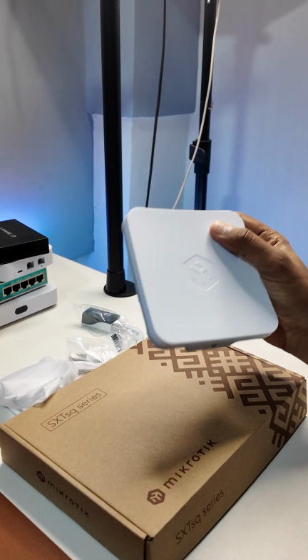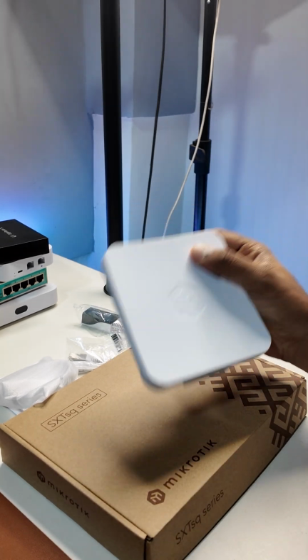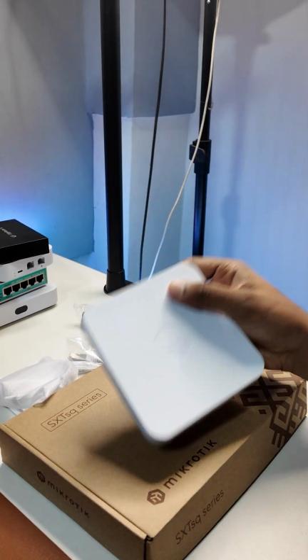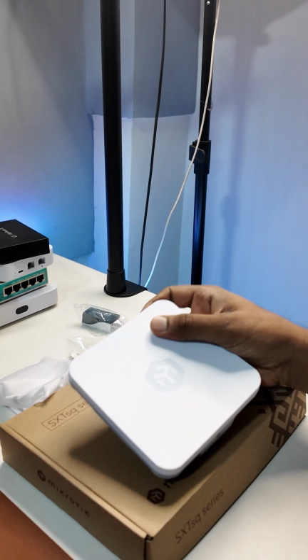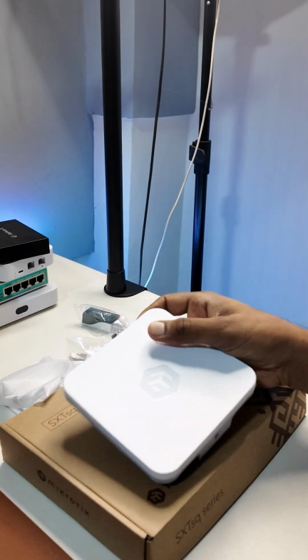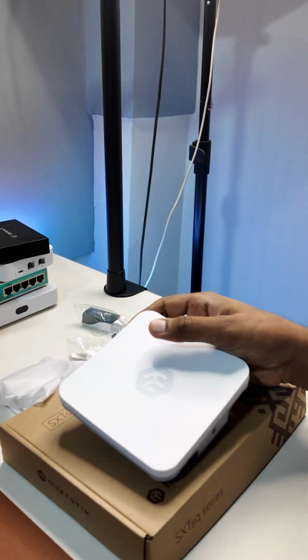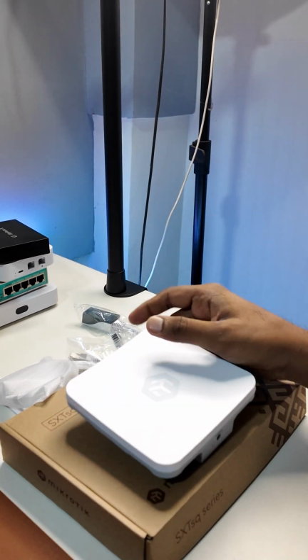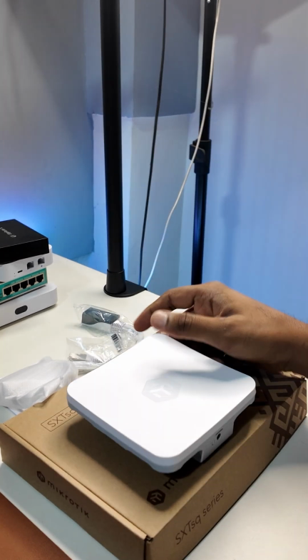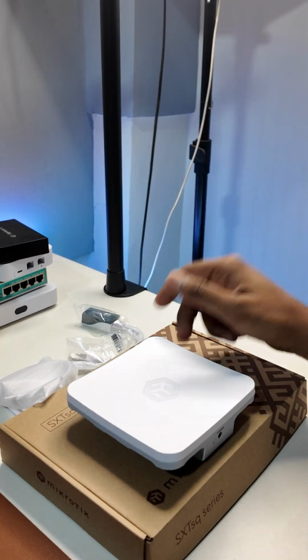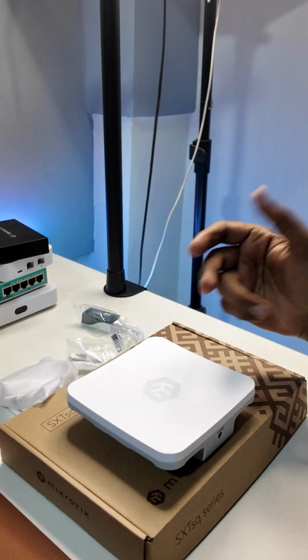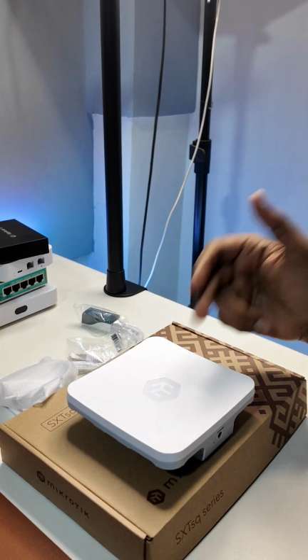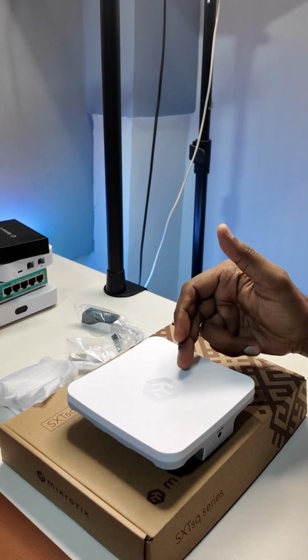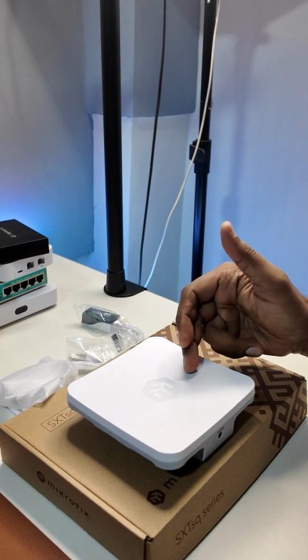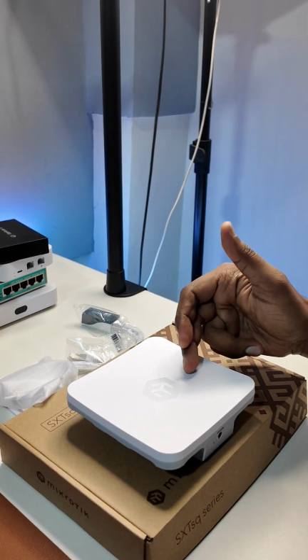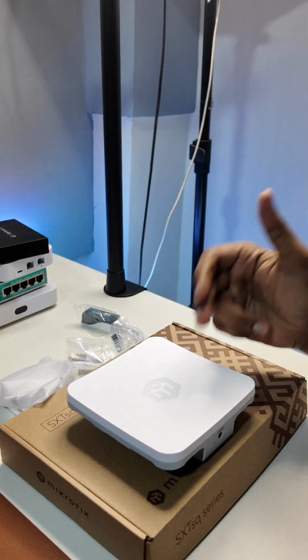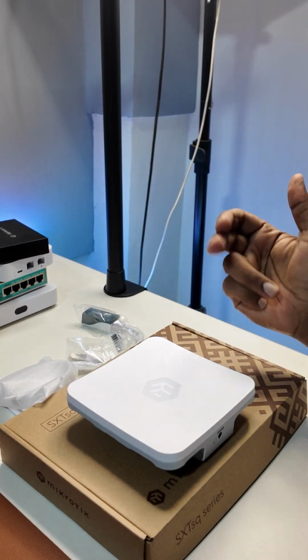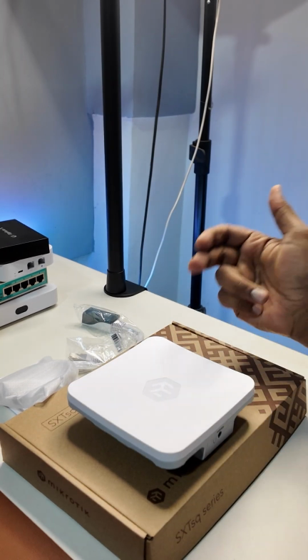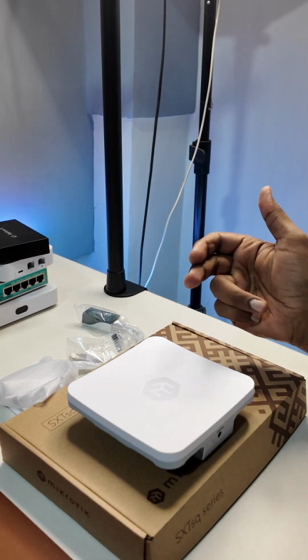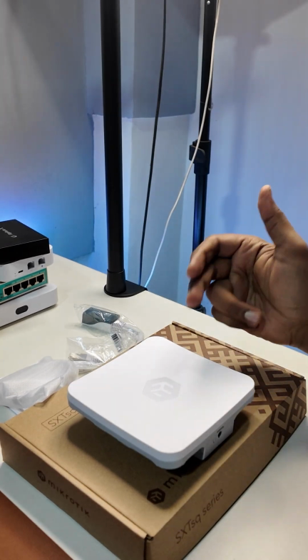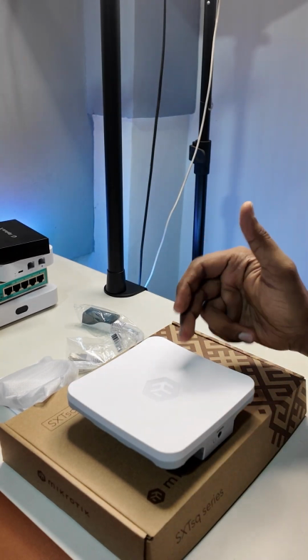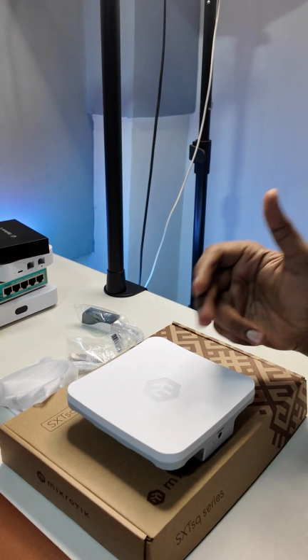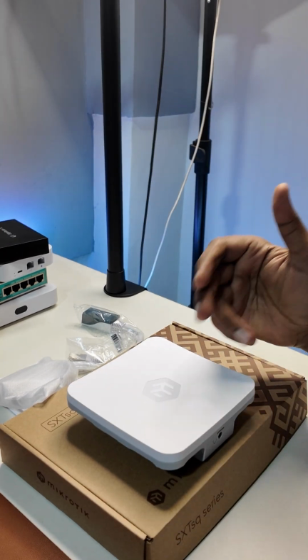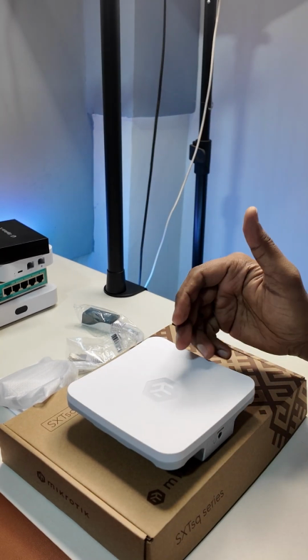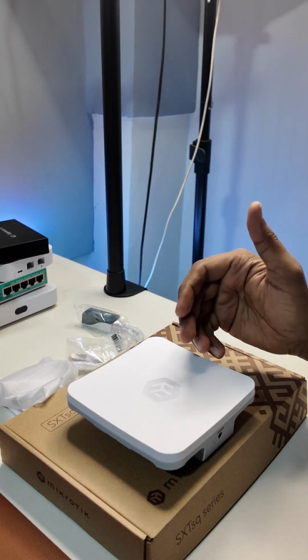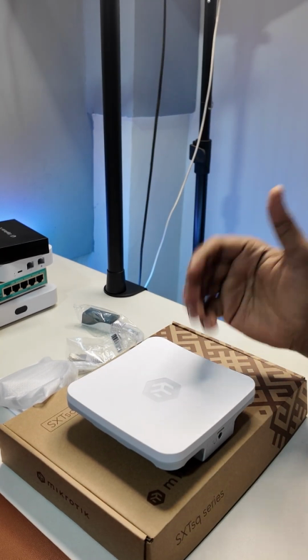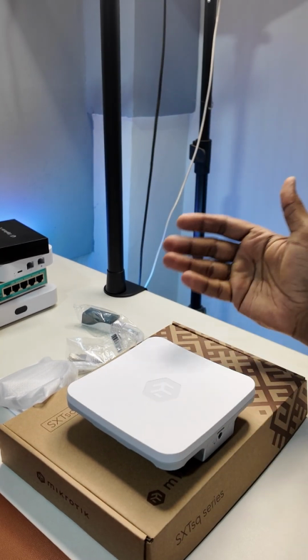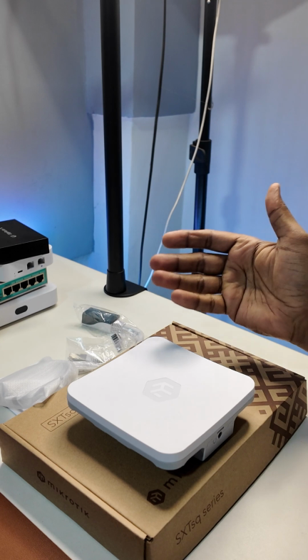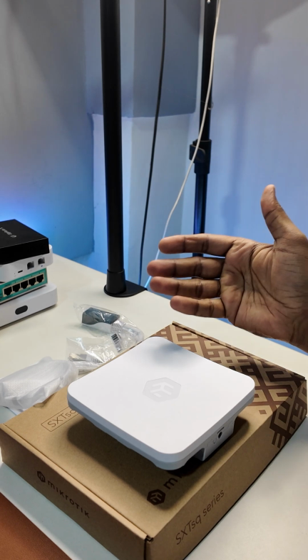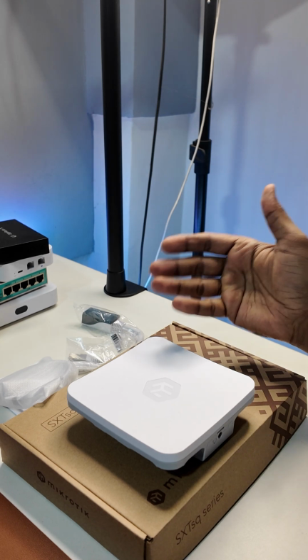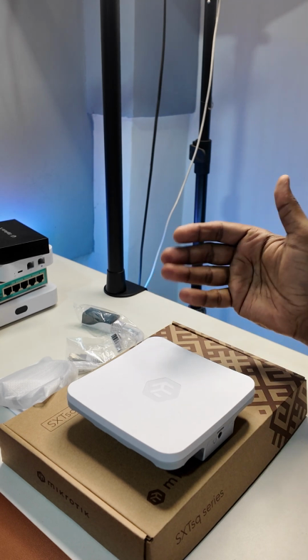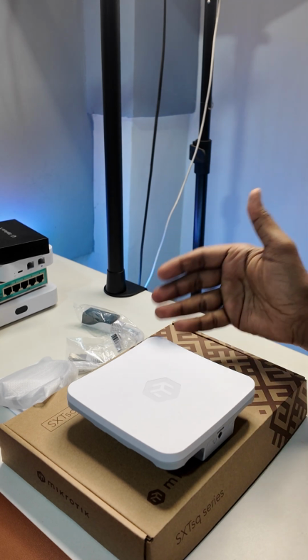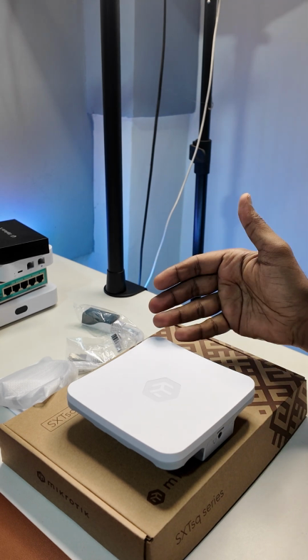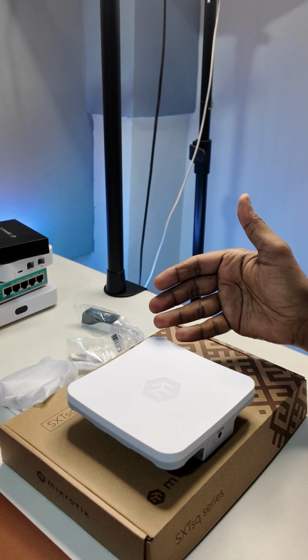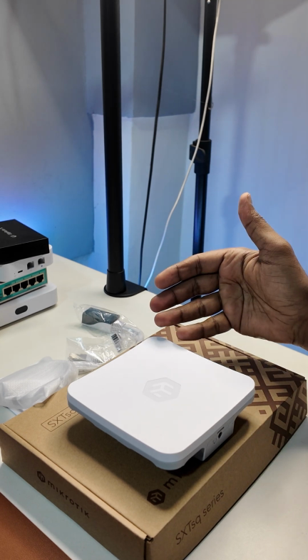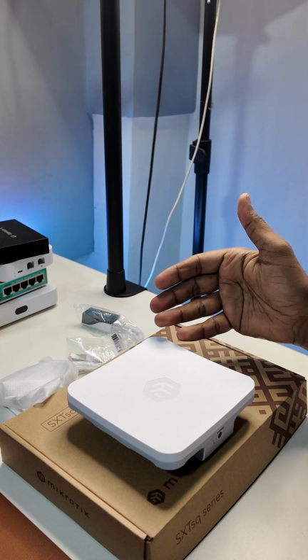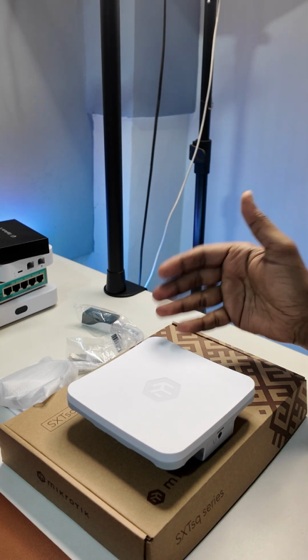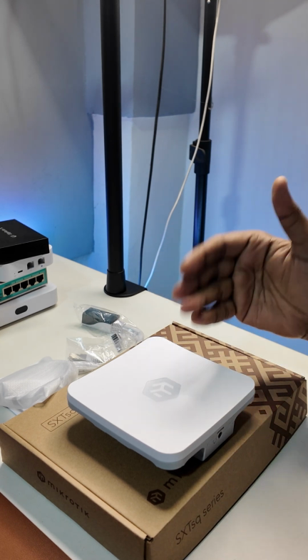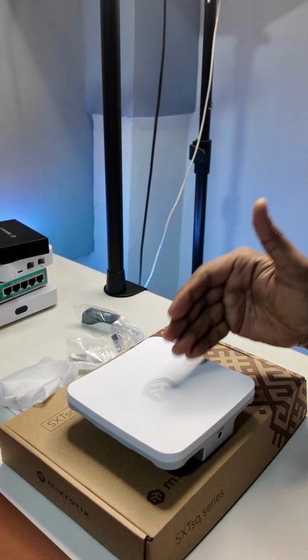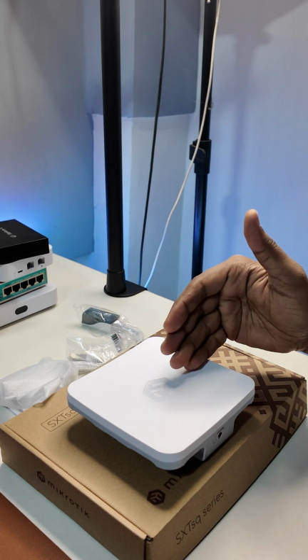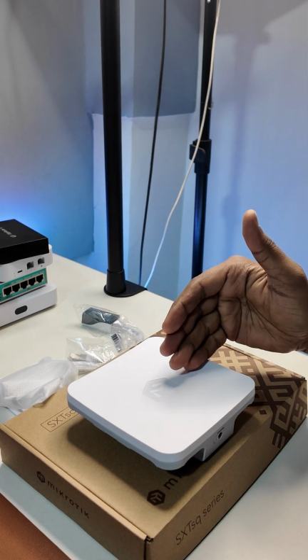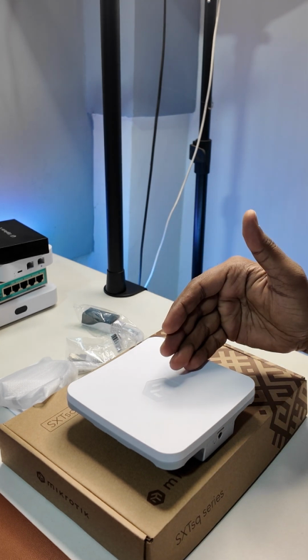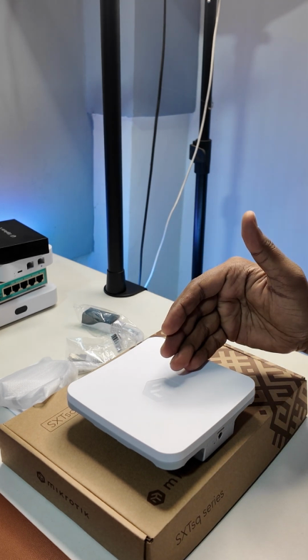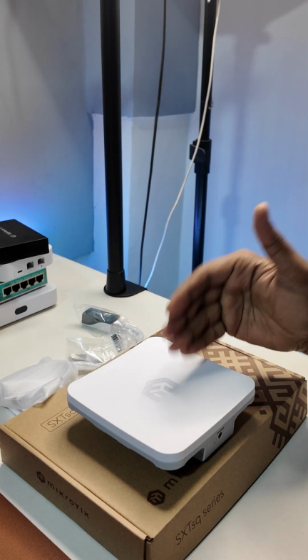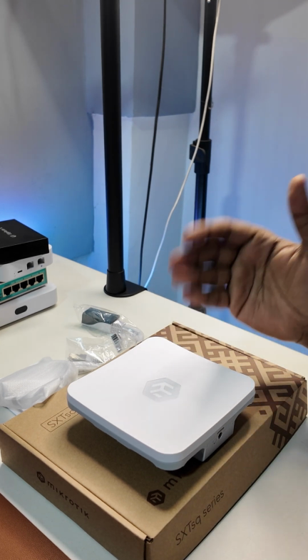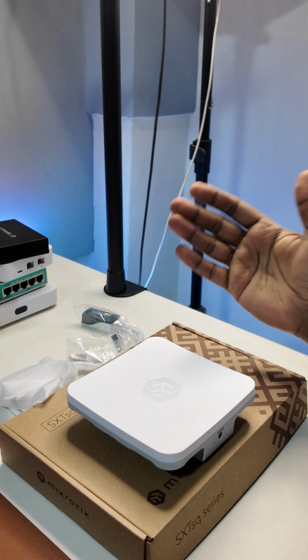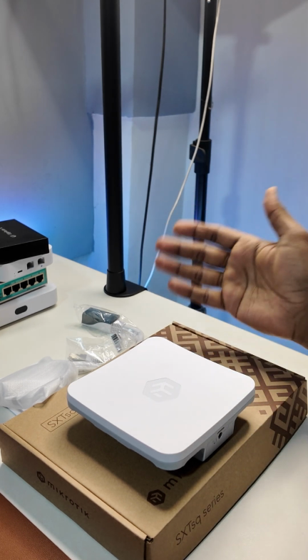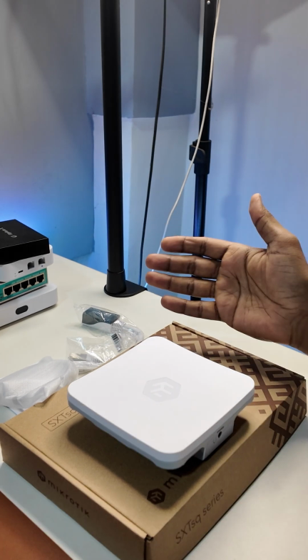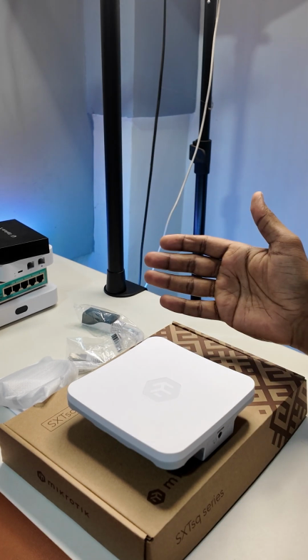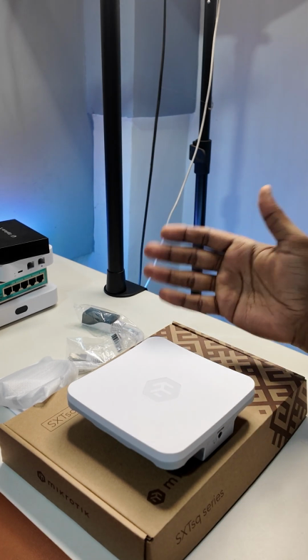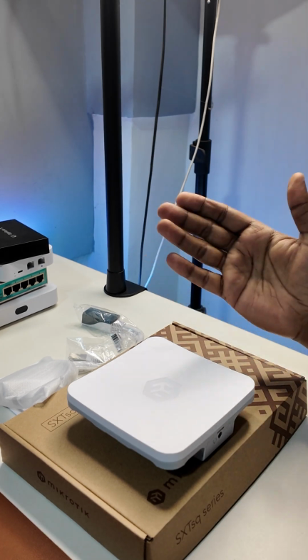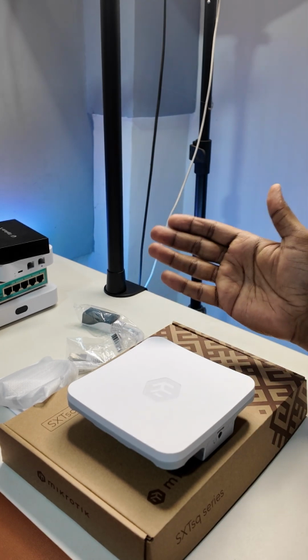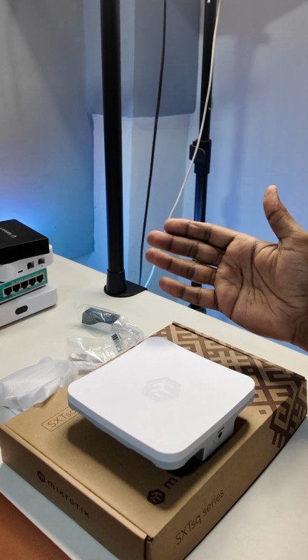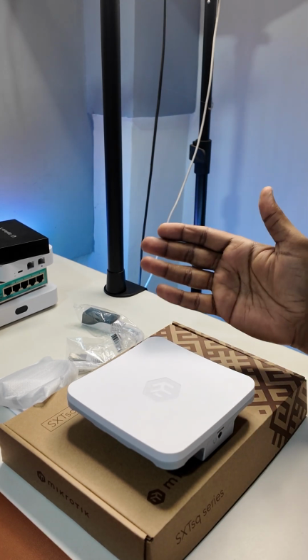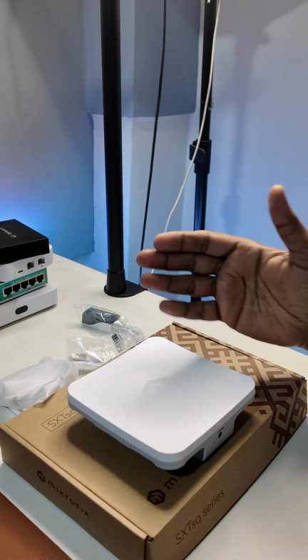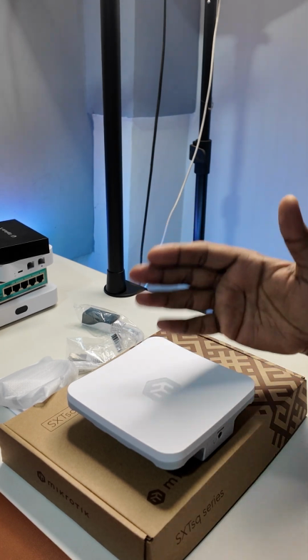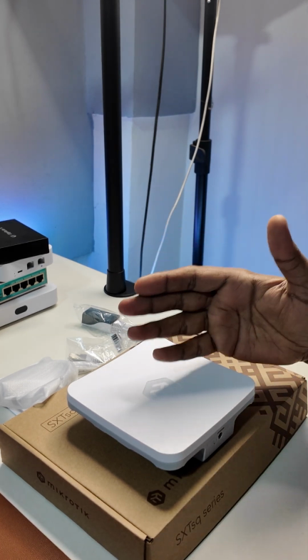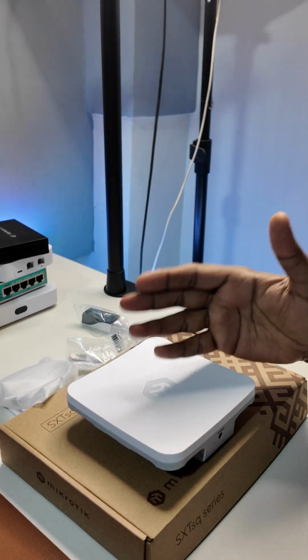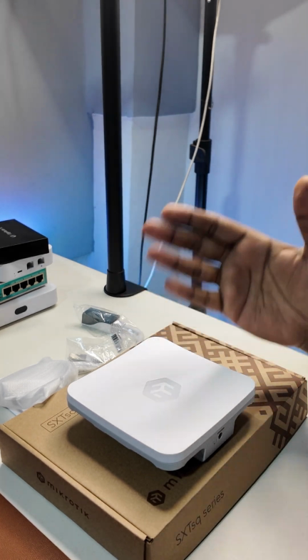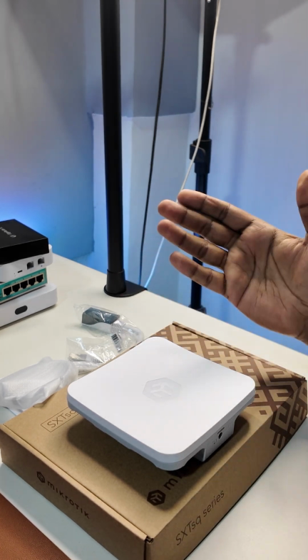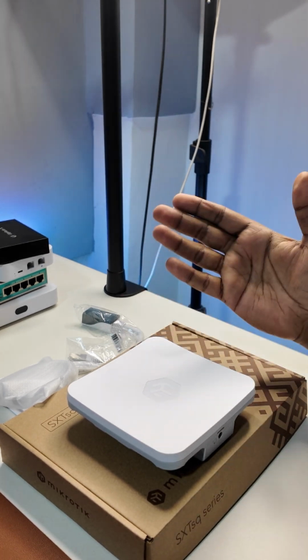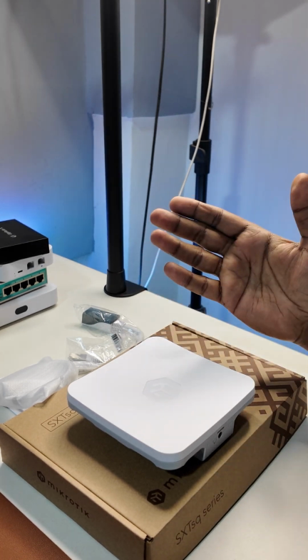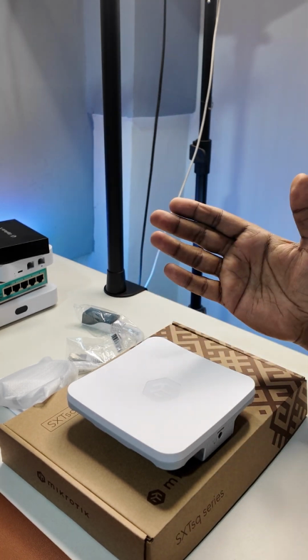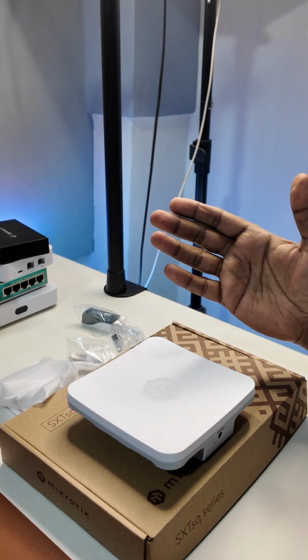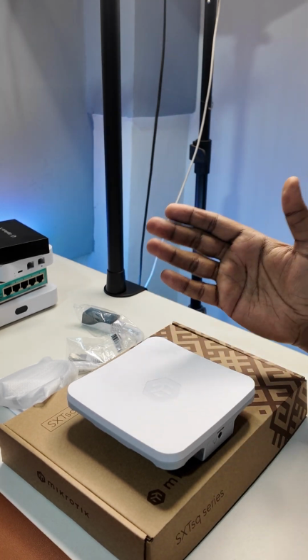You can get the older SXT-SQ, but this one is smarter, faster, and more efficient — with a new CPU, more RAM, and Wi-Fi 6 power.